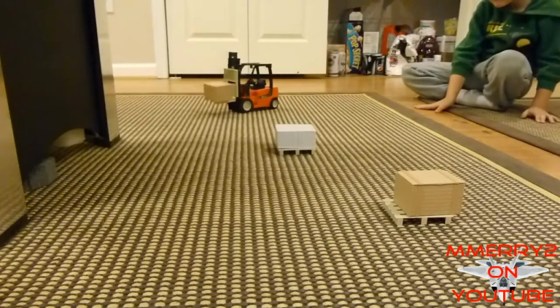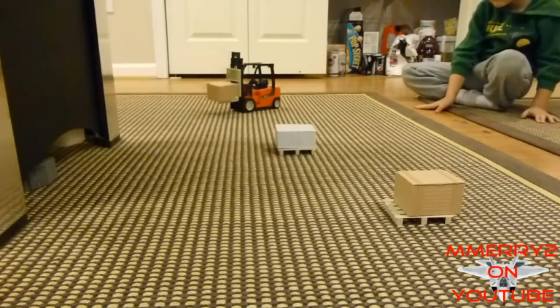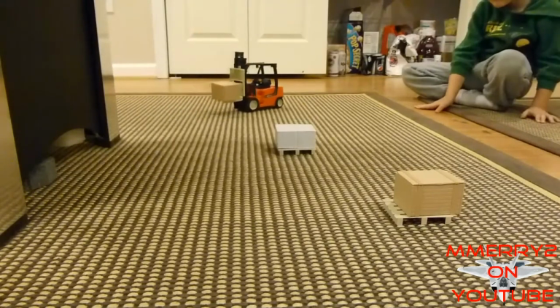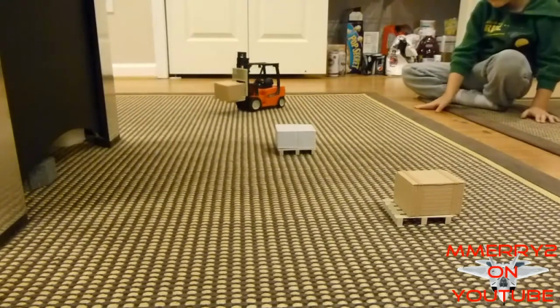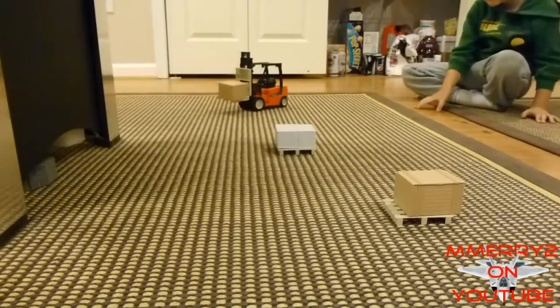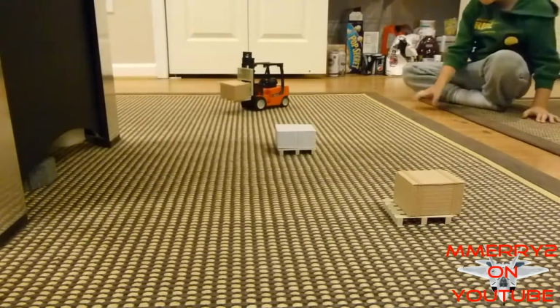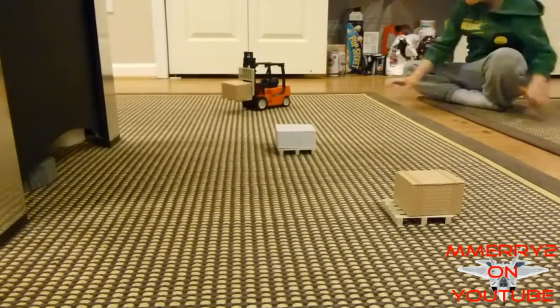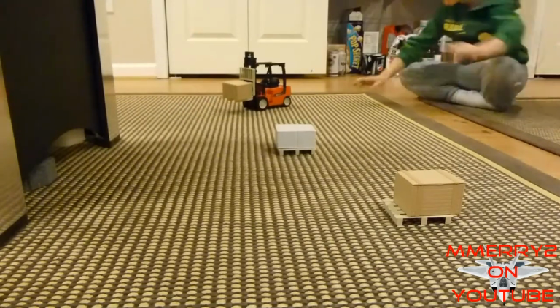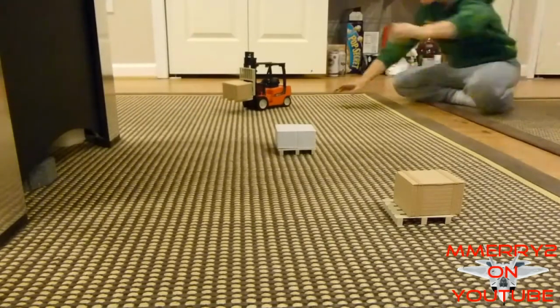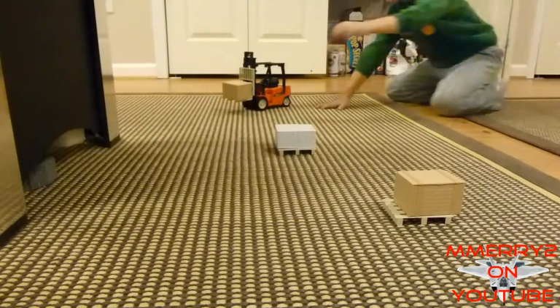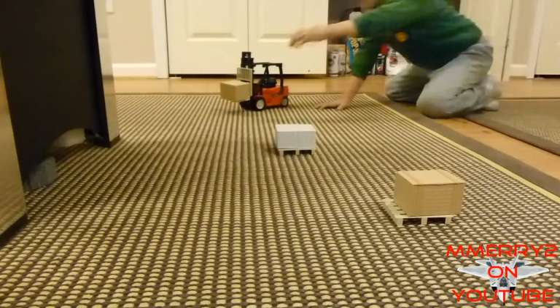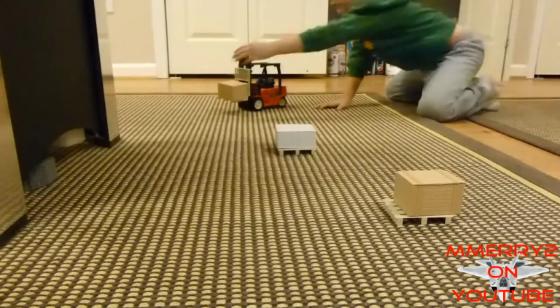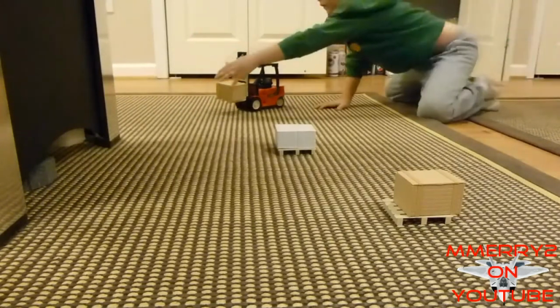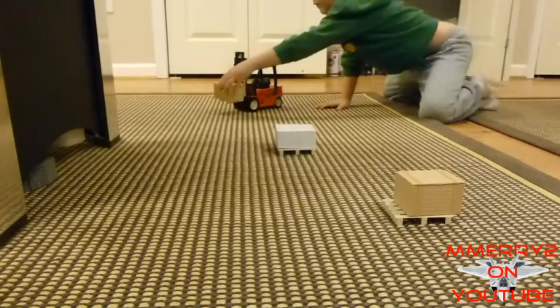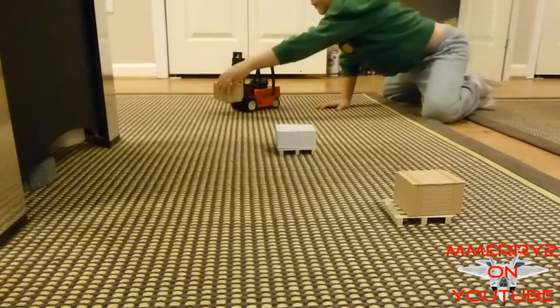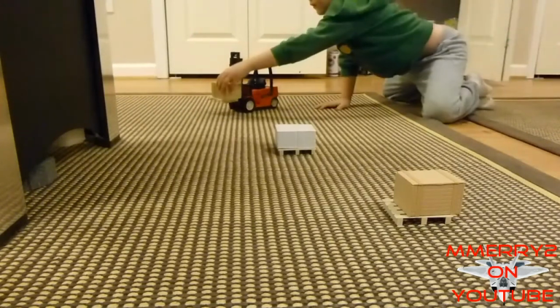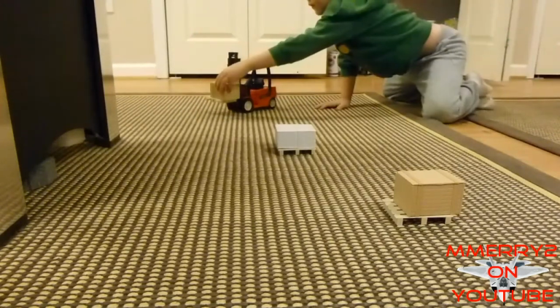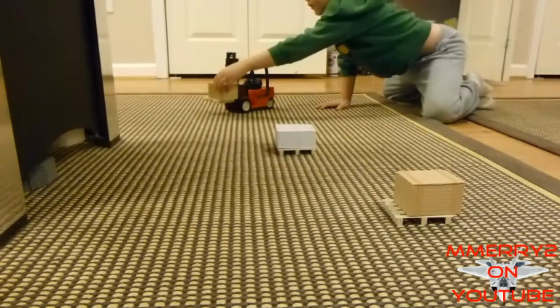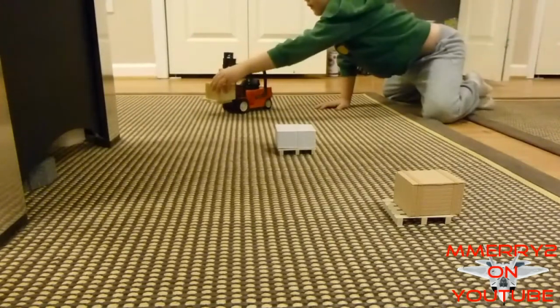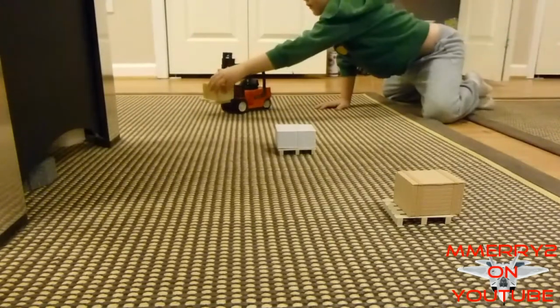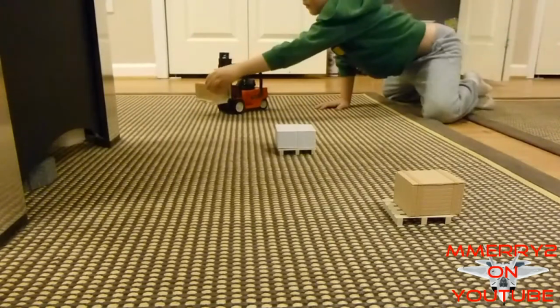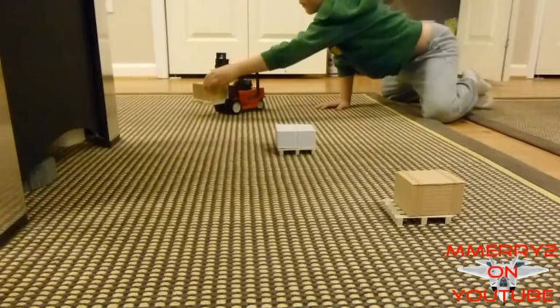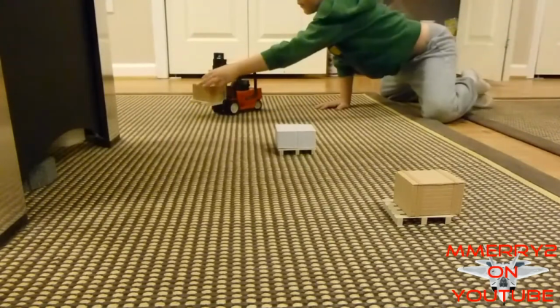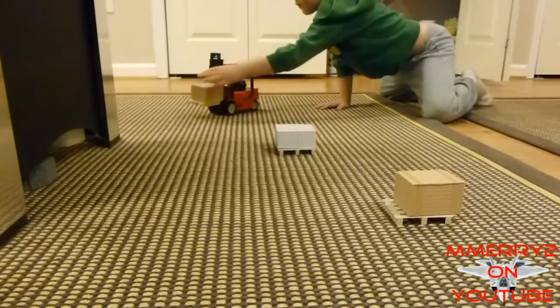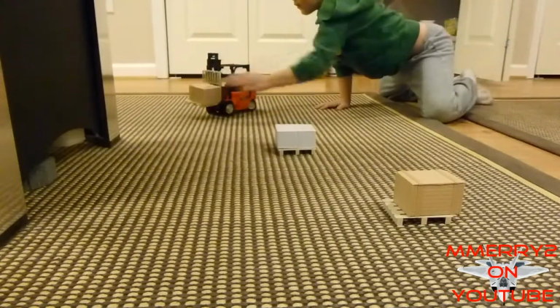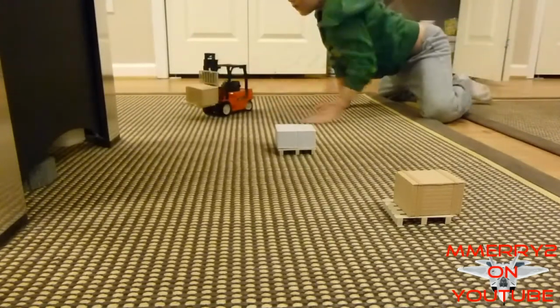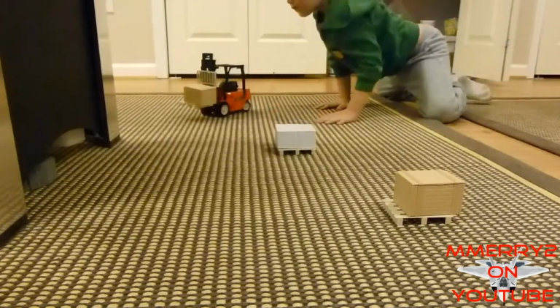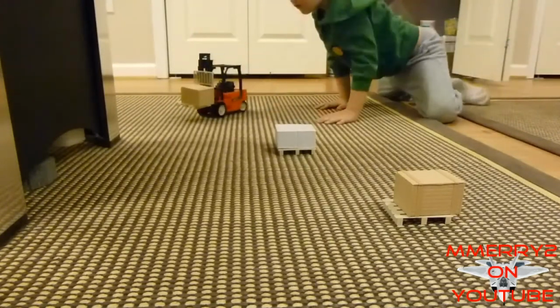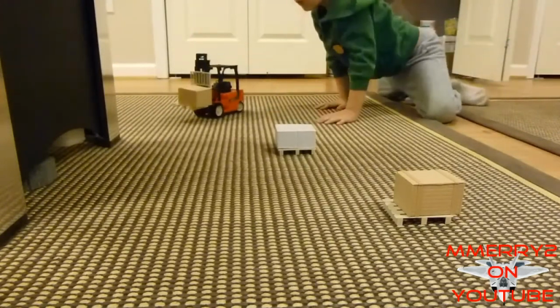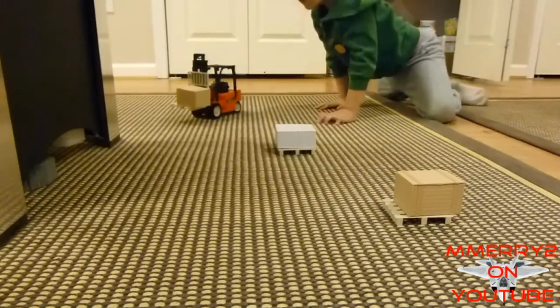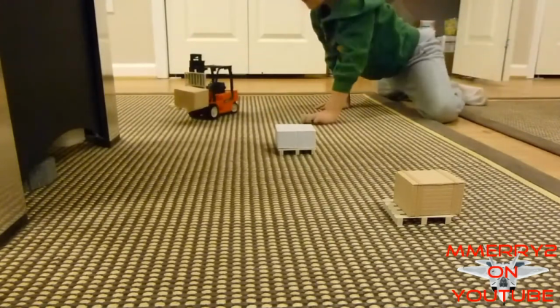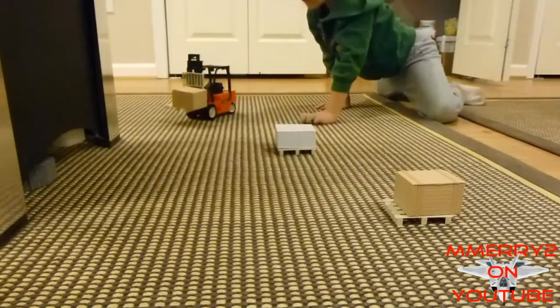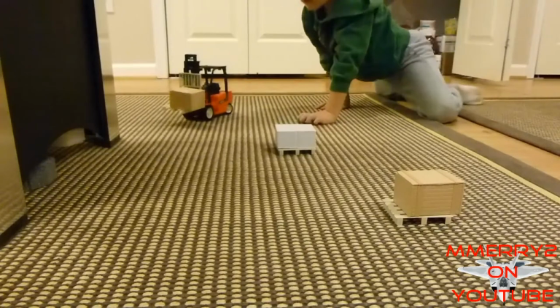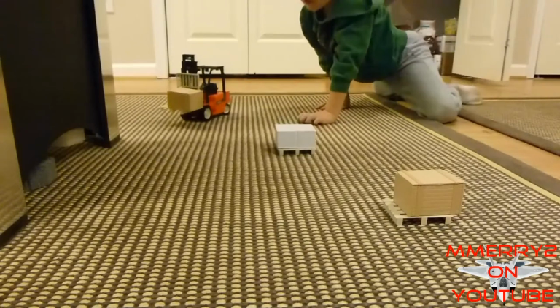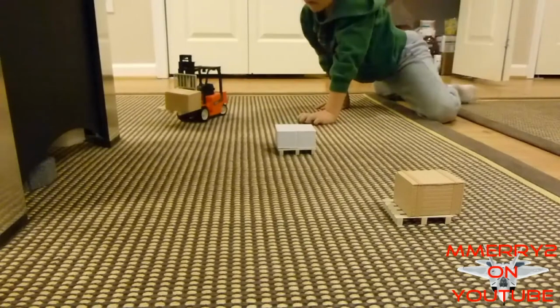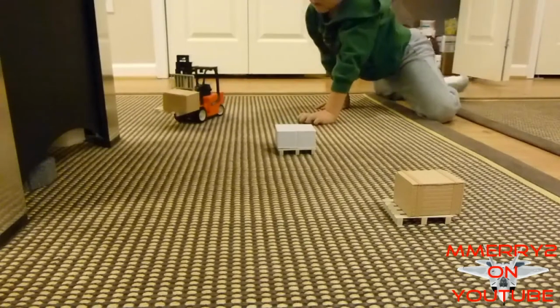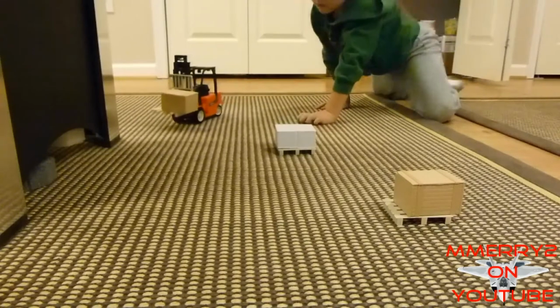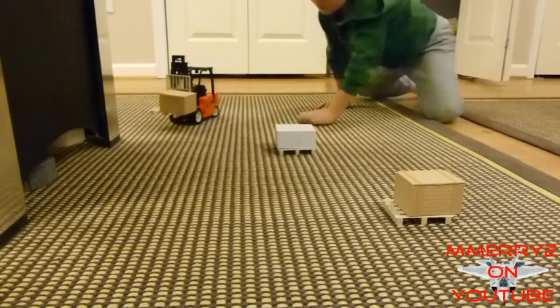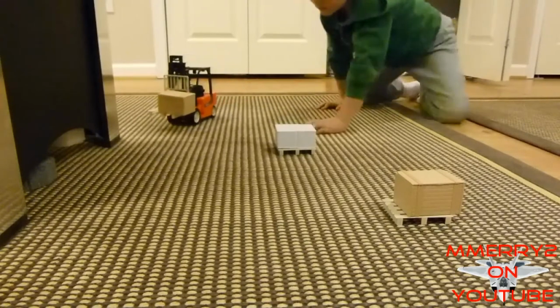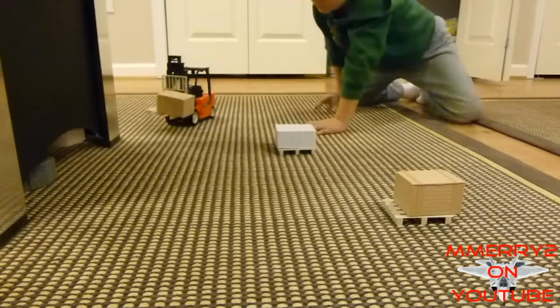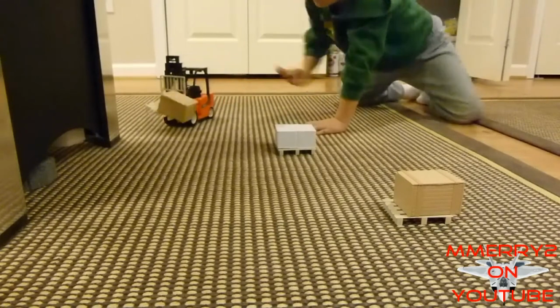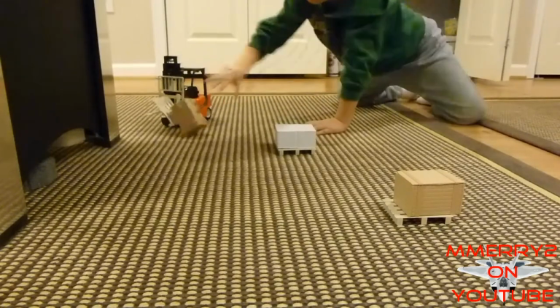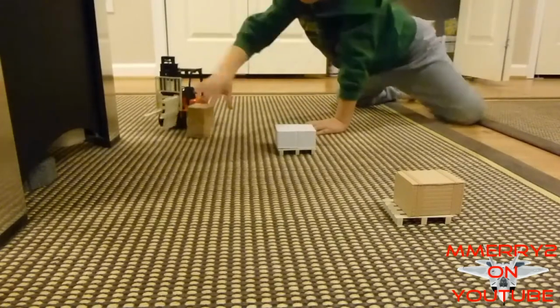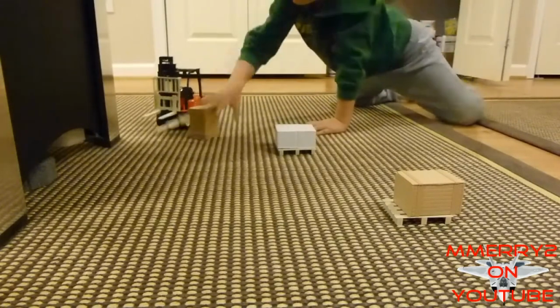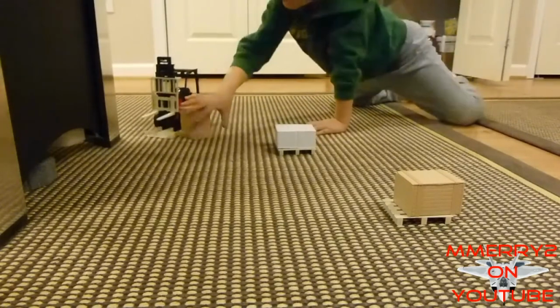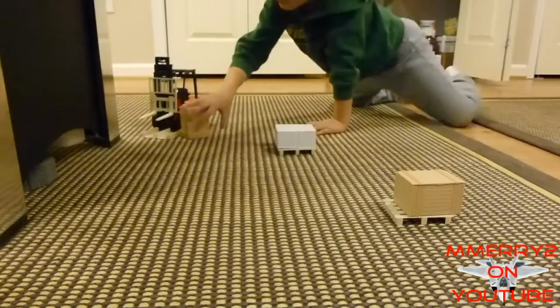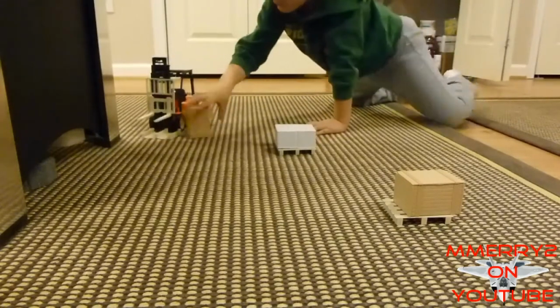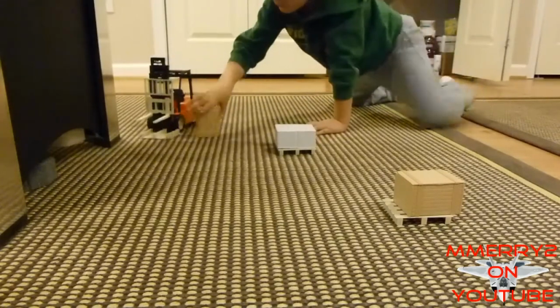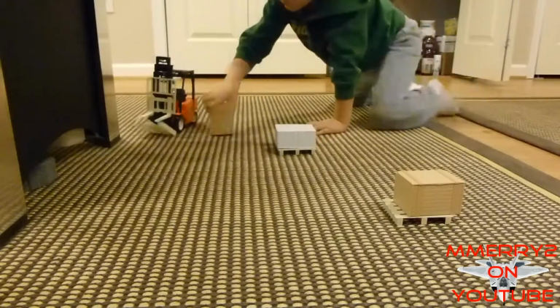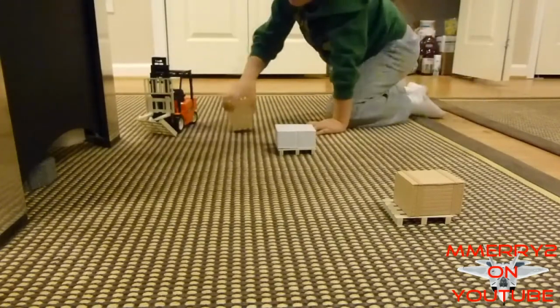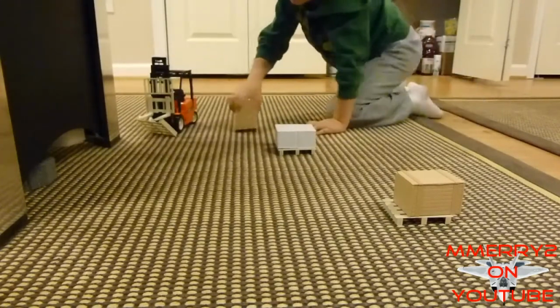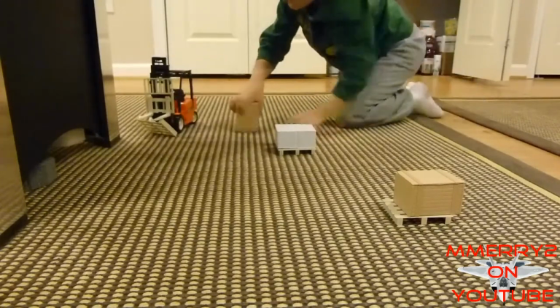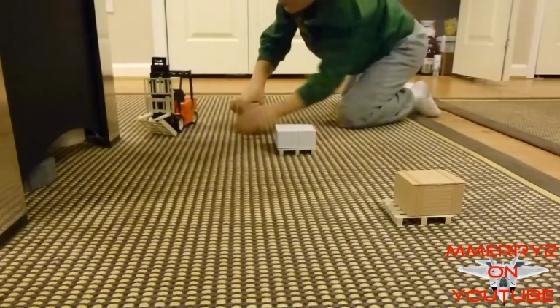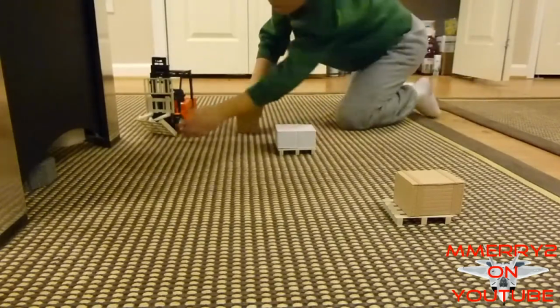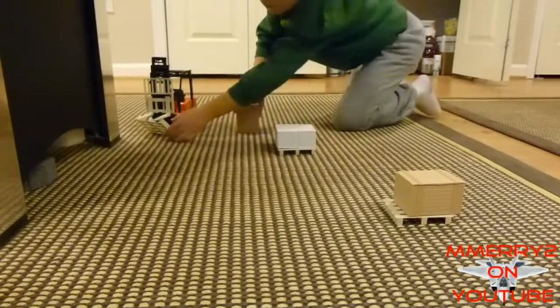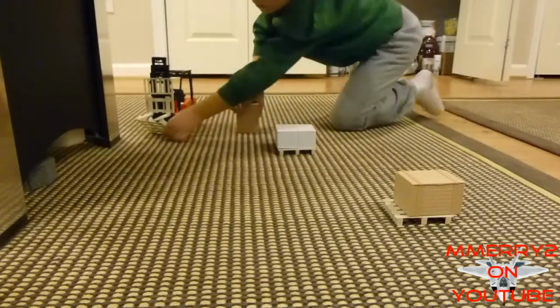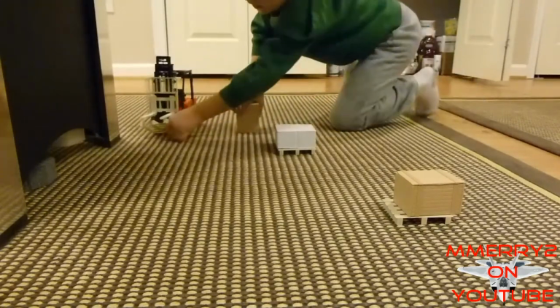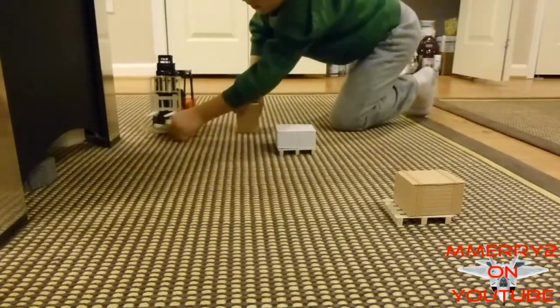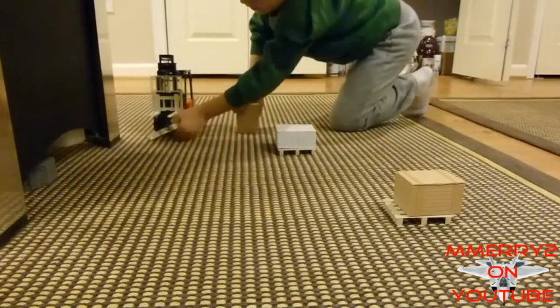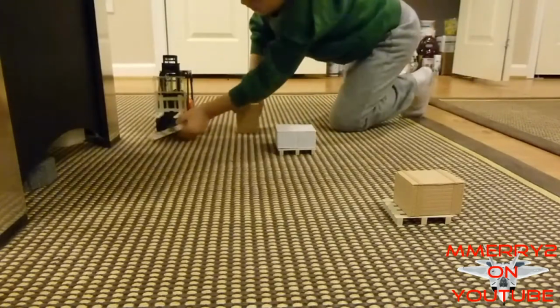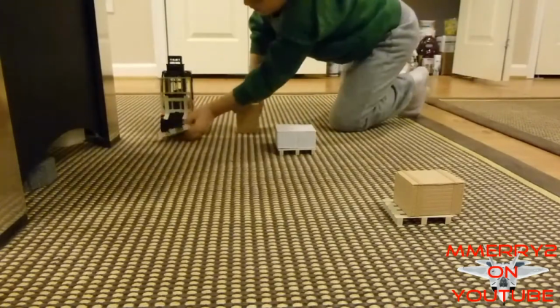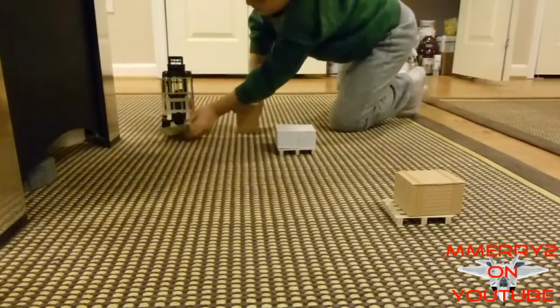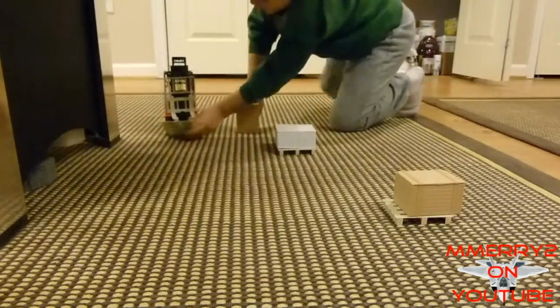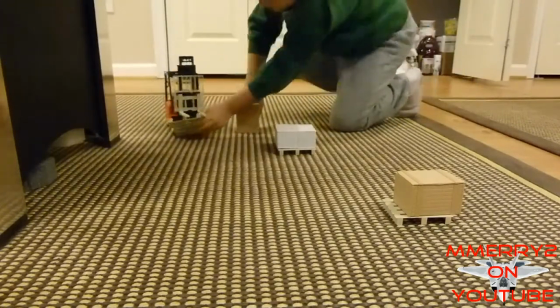It drives fine on hard floors and firm carpet, but not as well on soft carpet. It gets easily stuck on transitions.